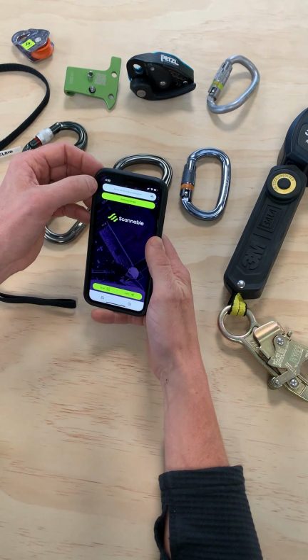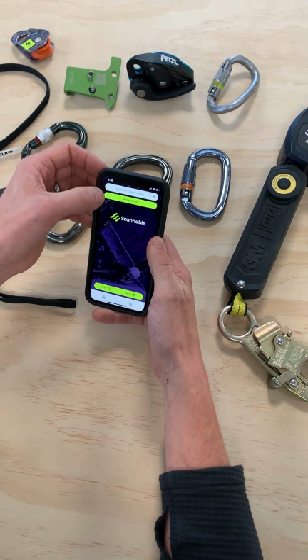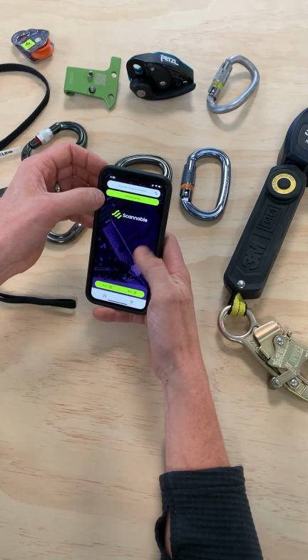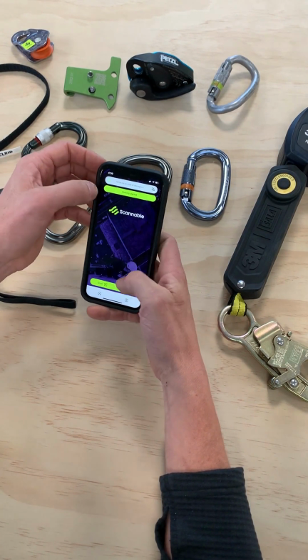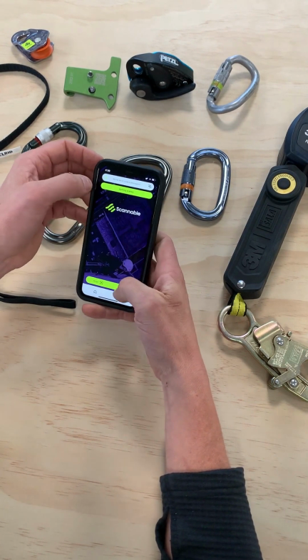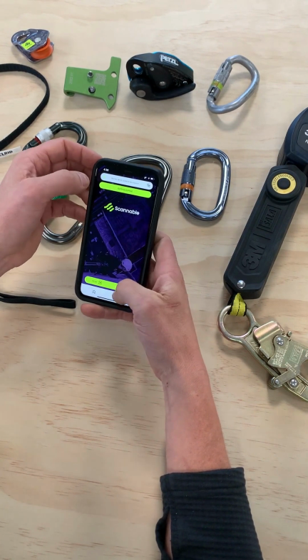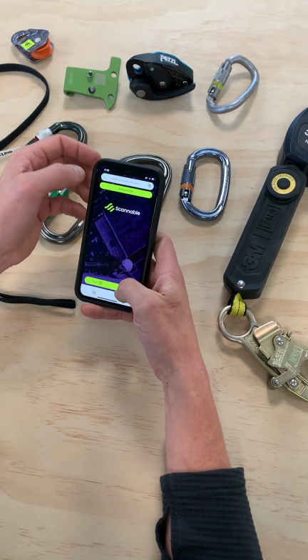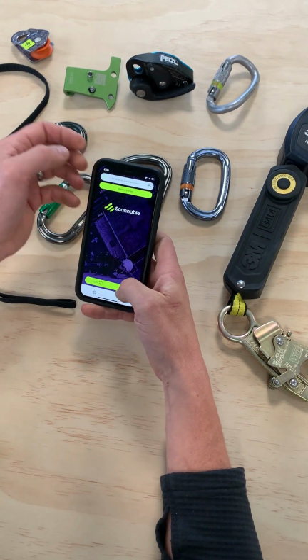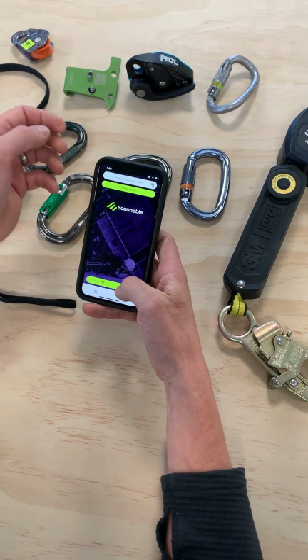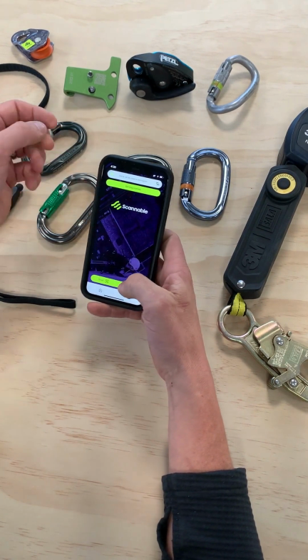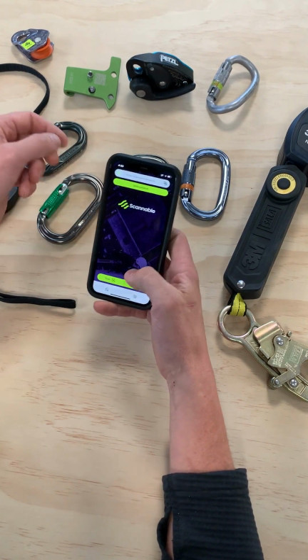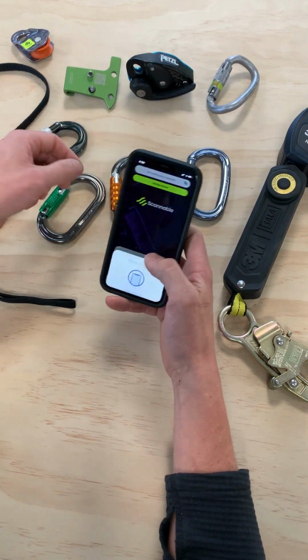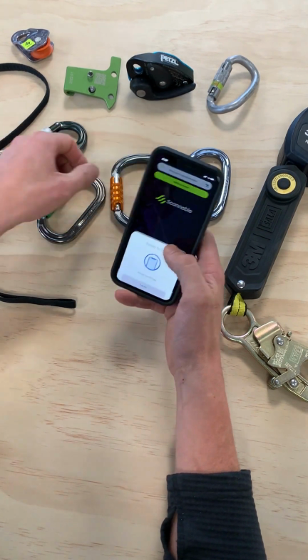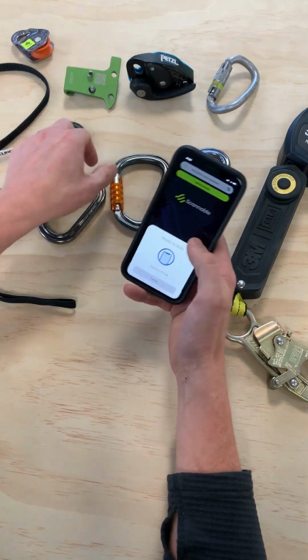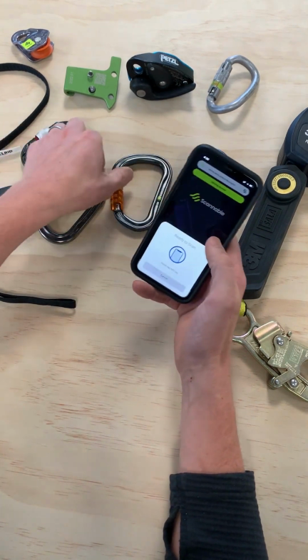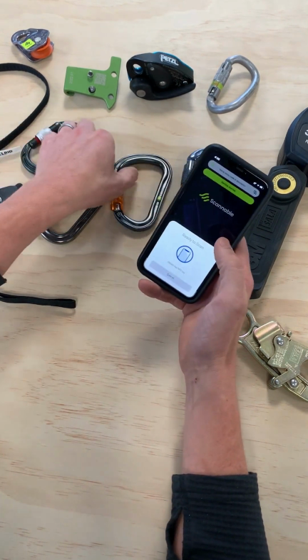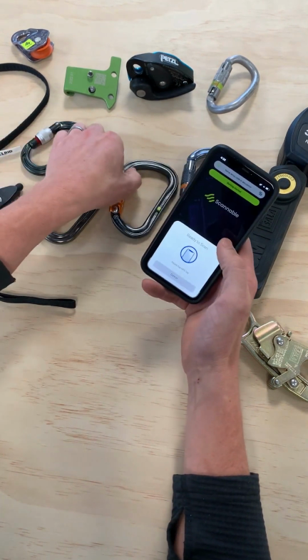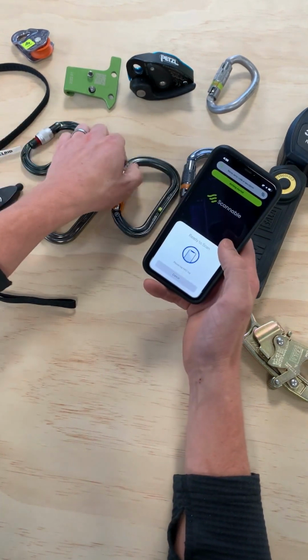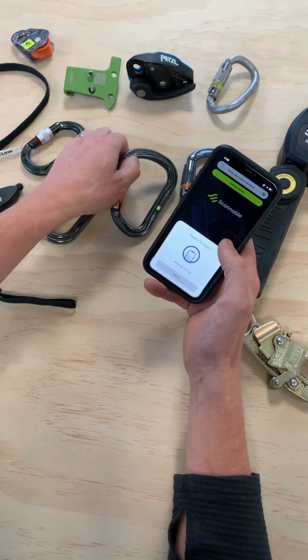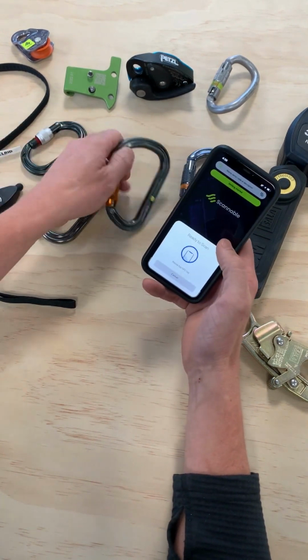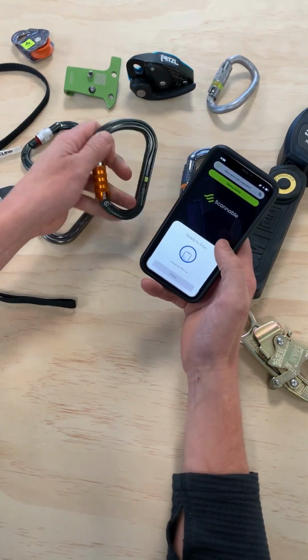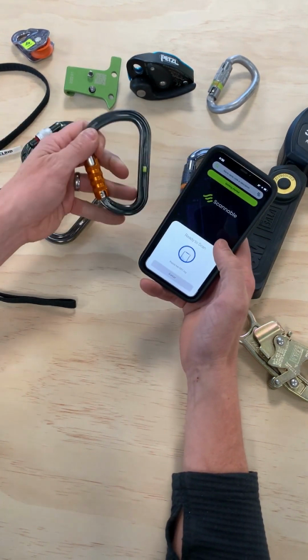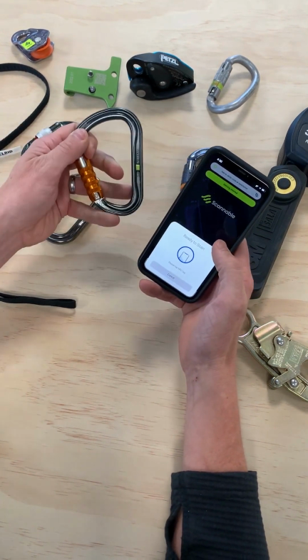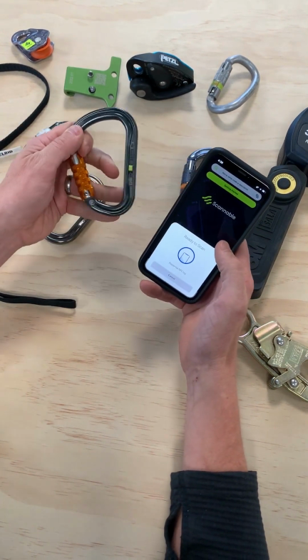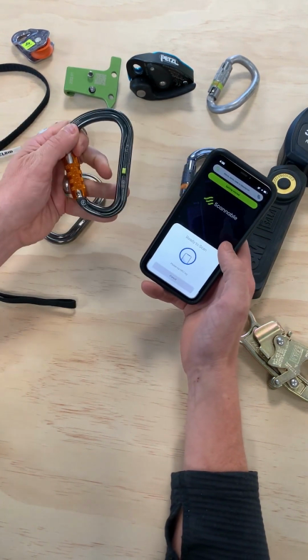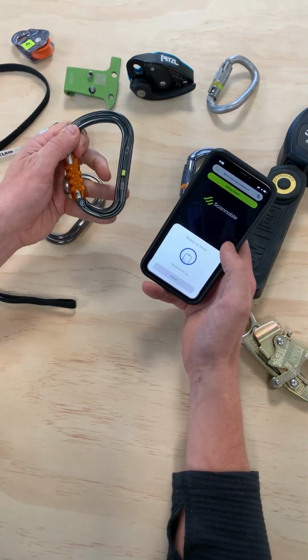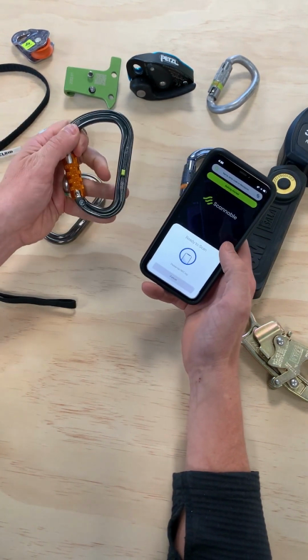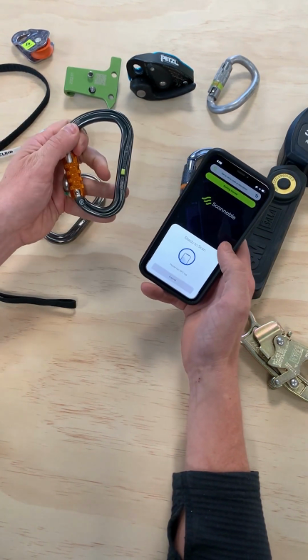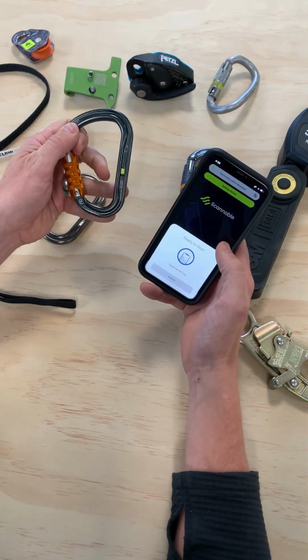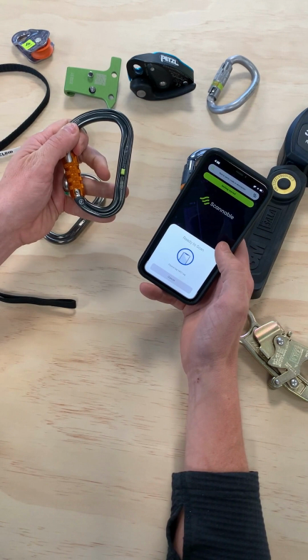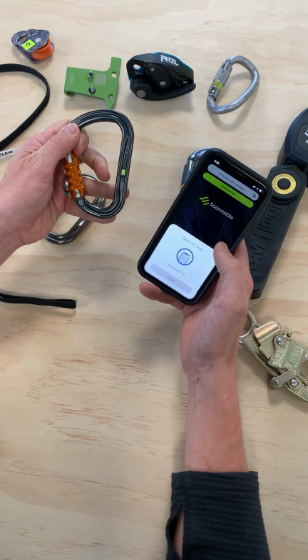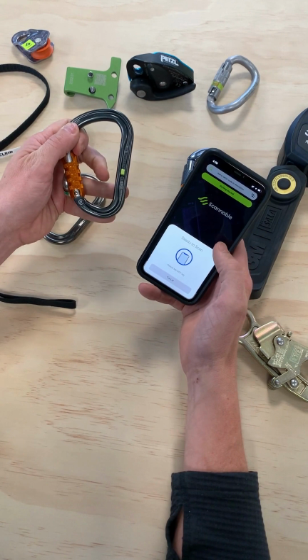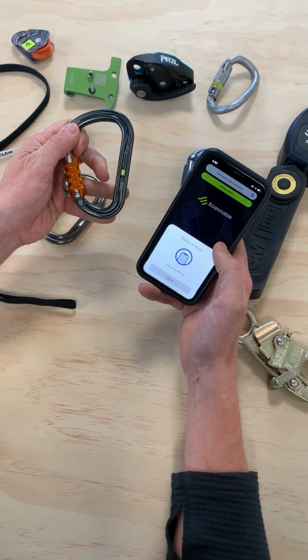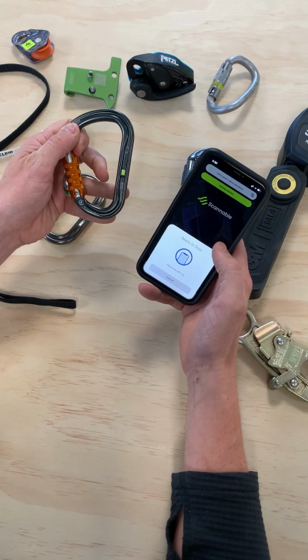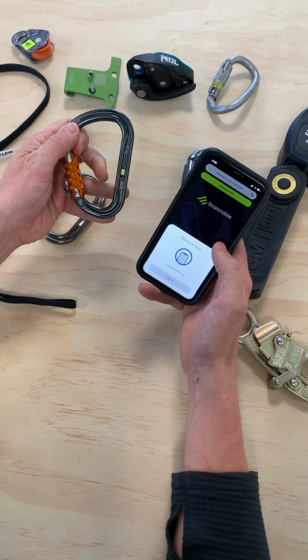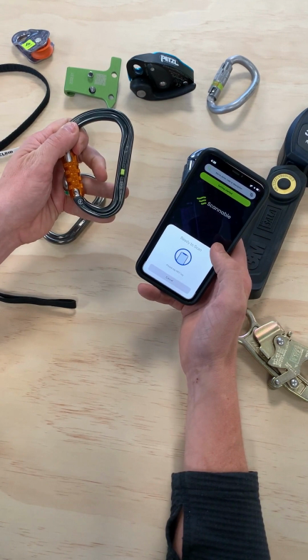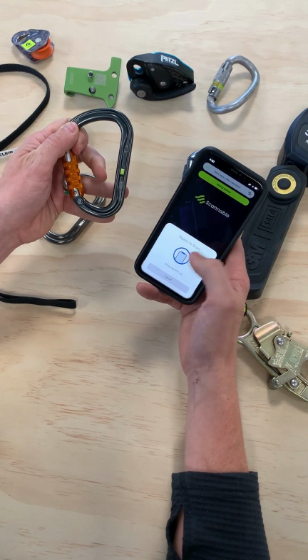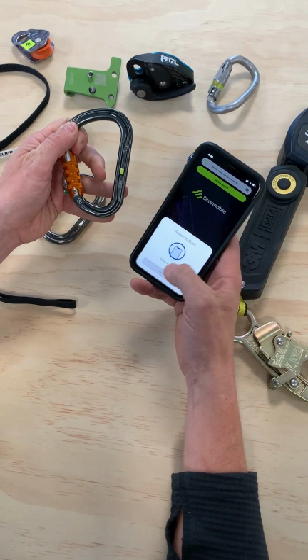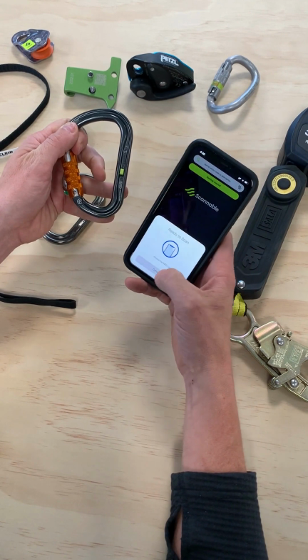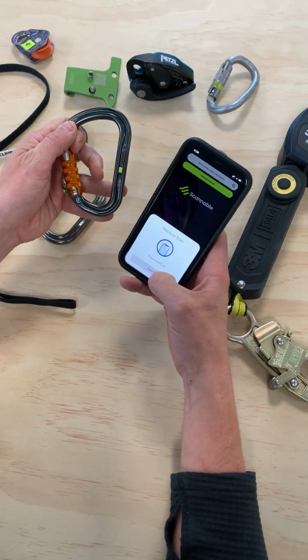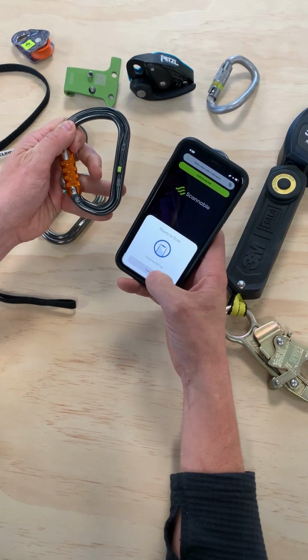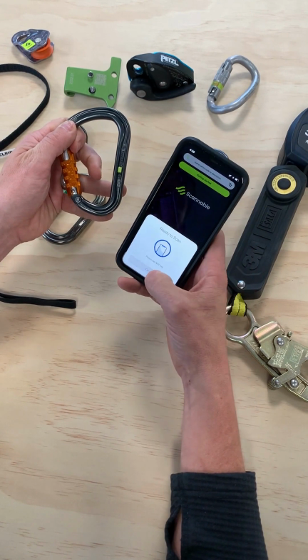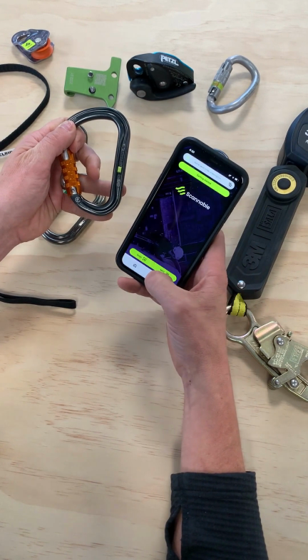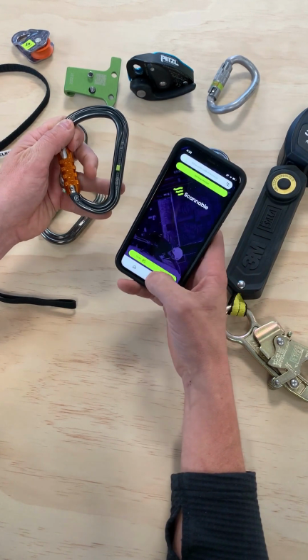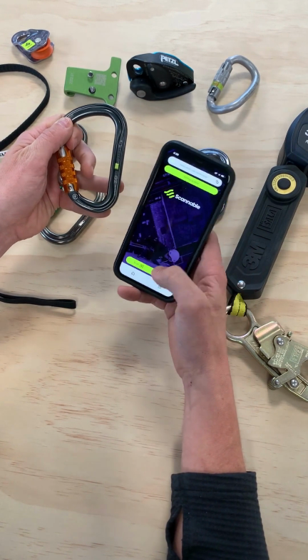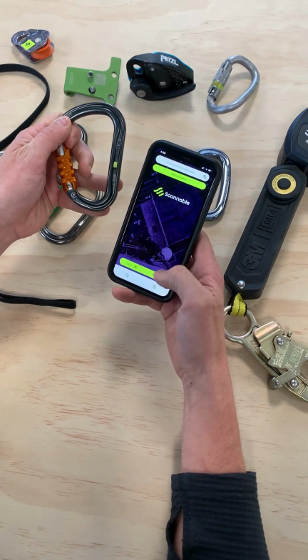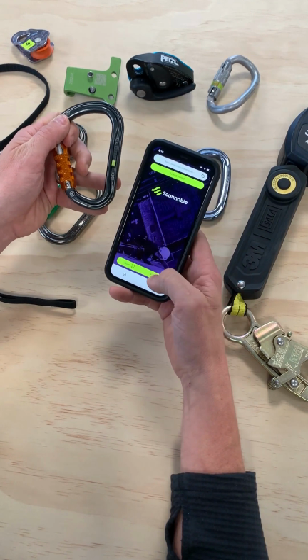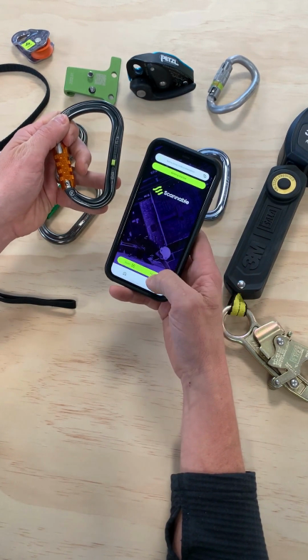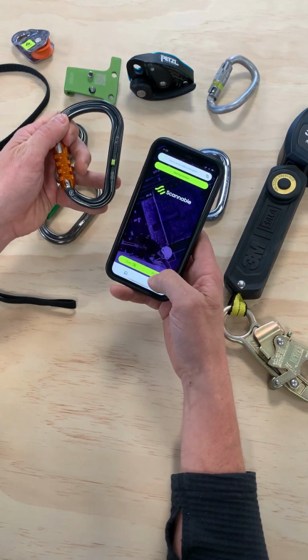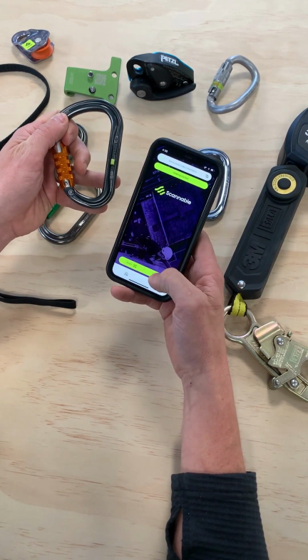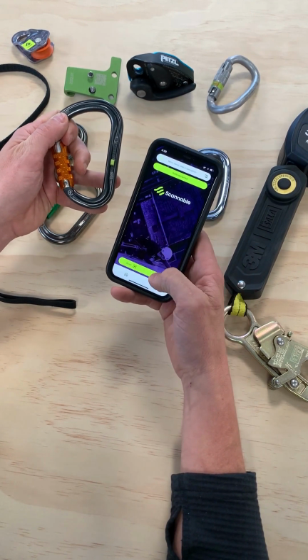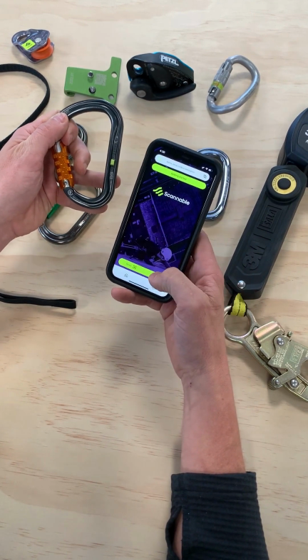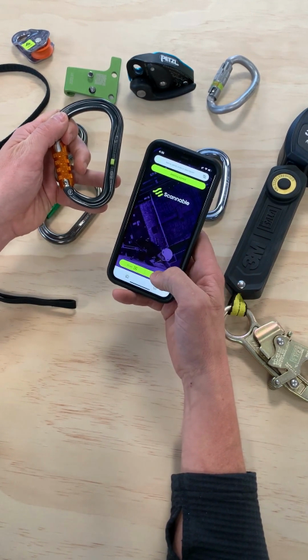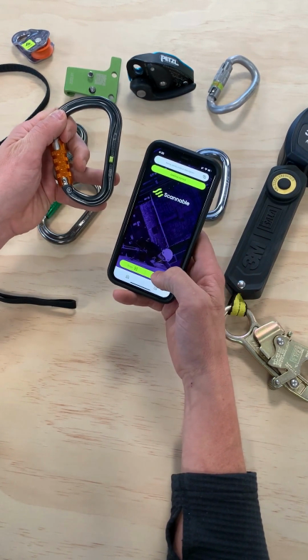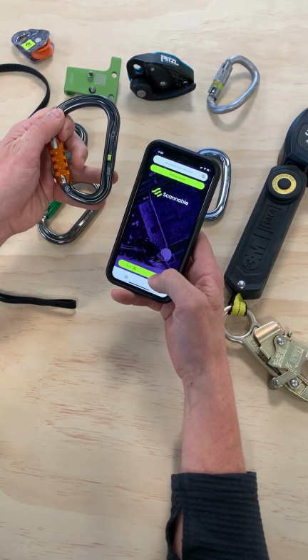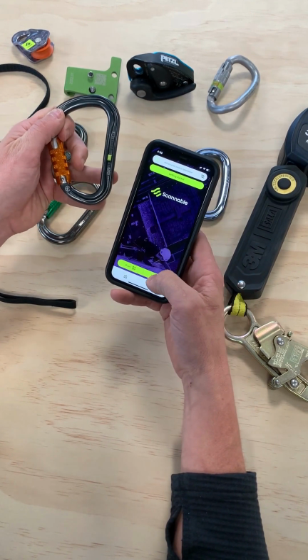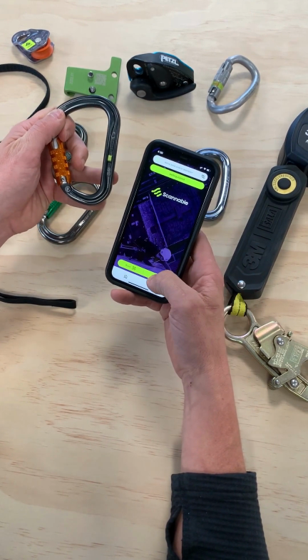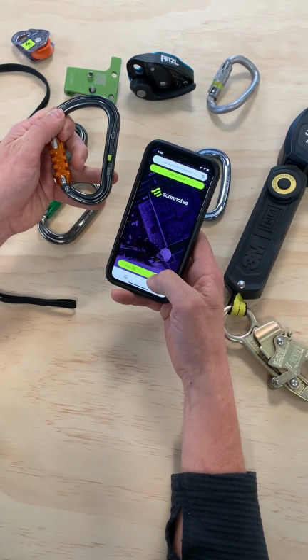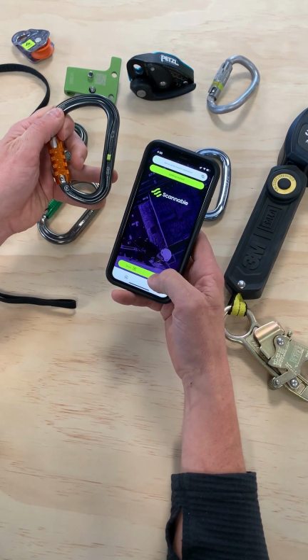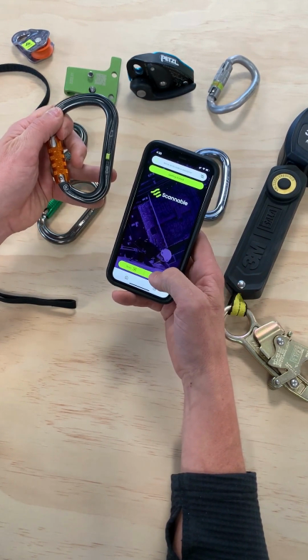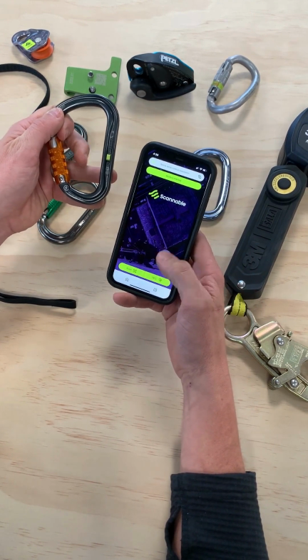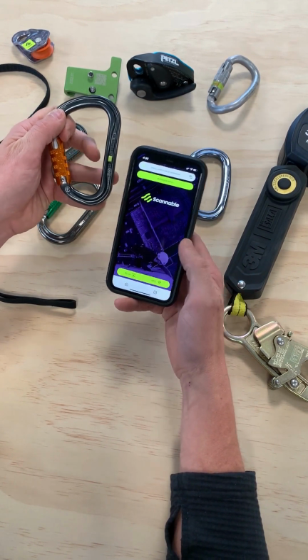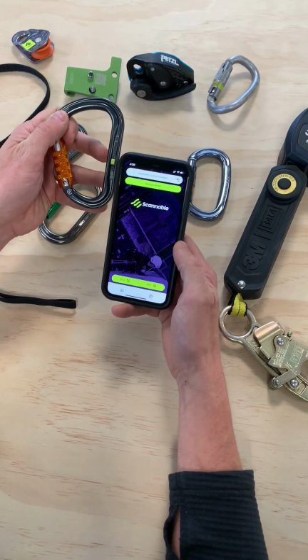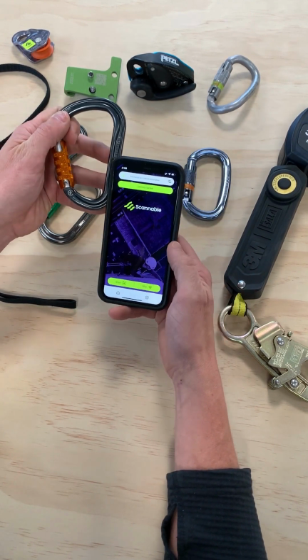And of course we have our Retrofit NFC tags that can be used on all products.